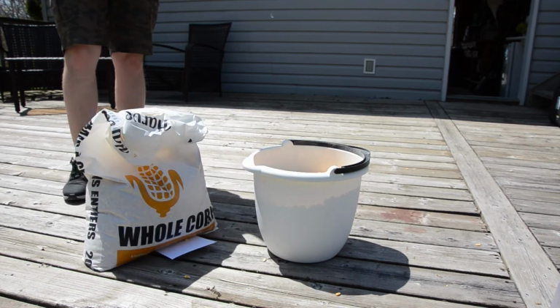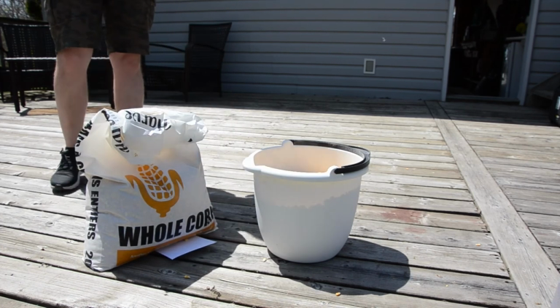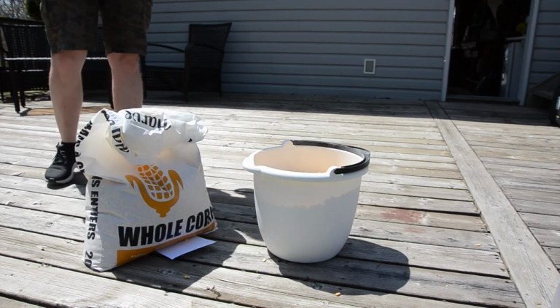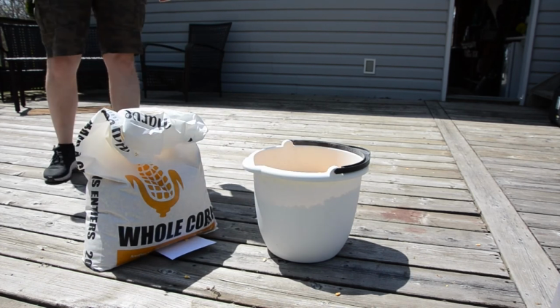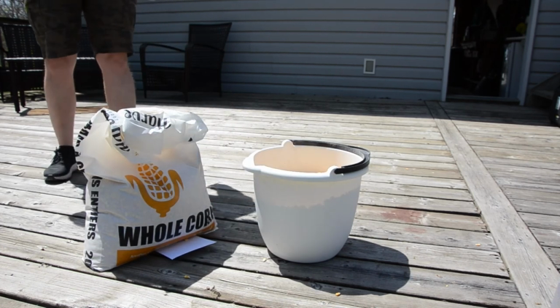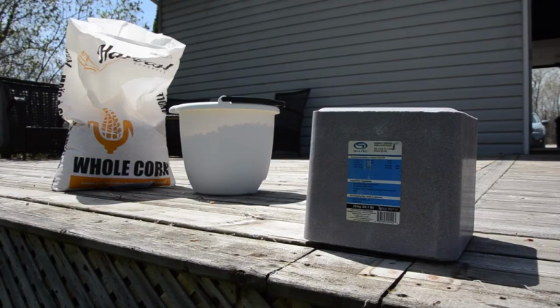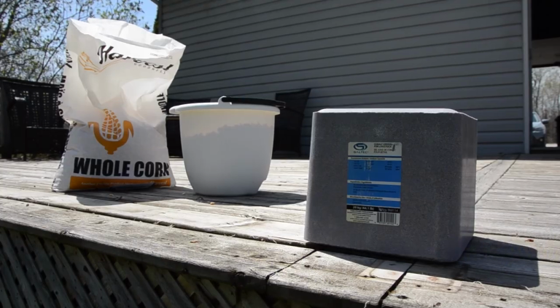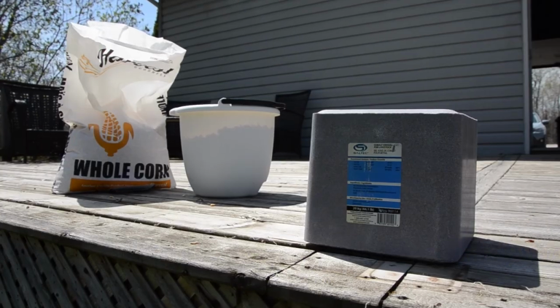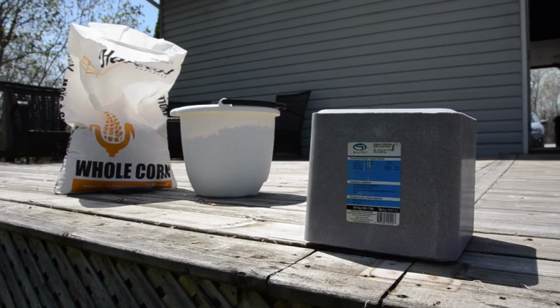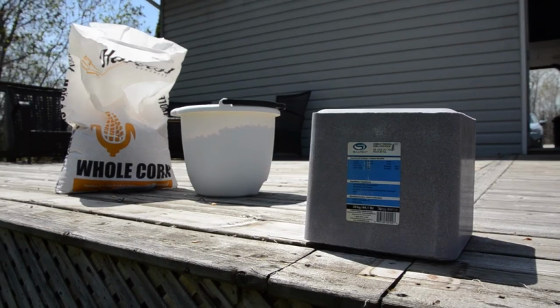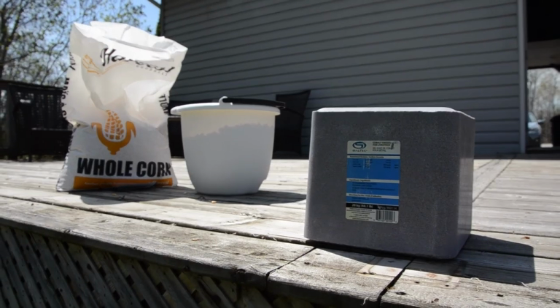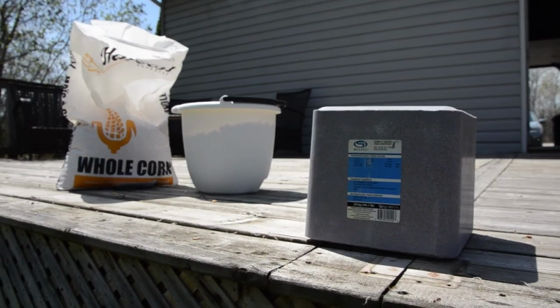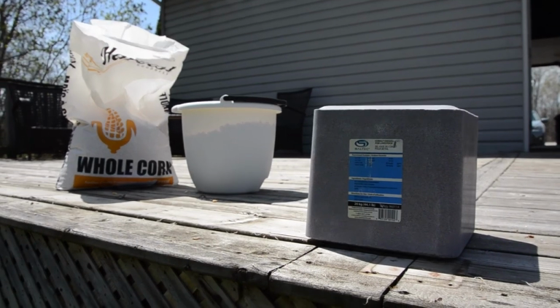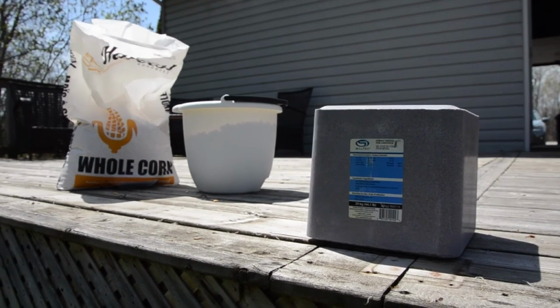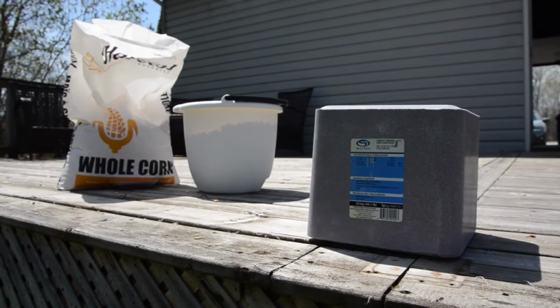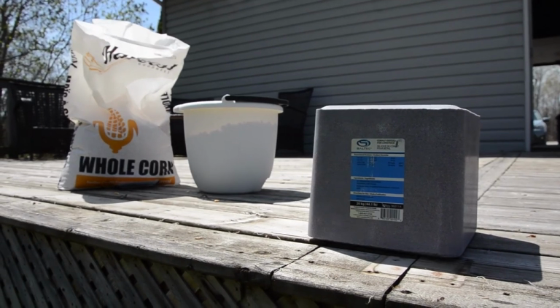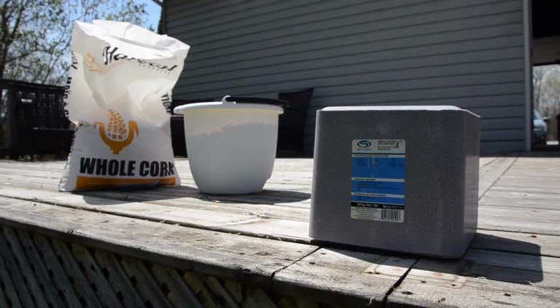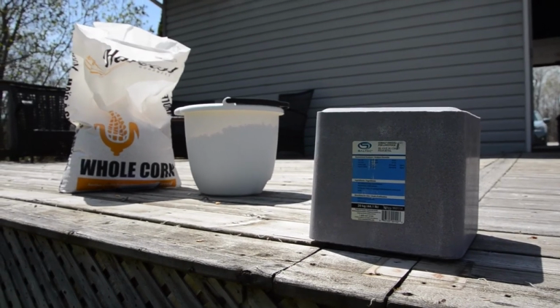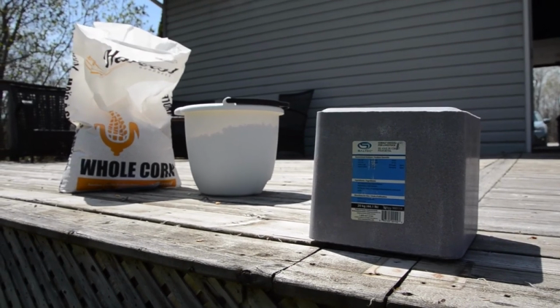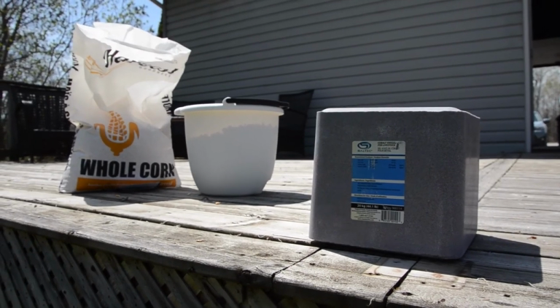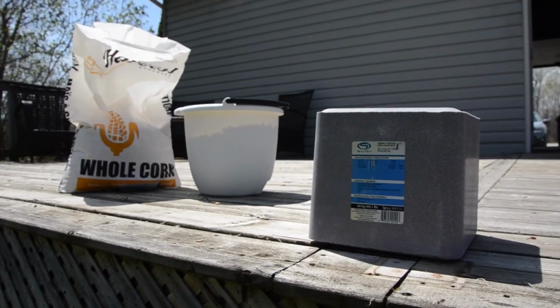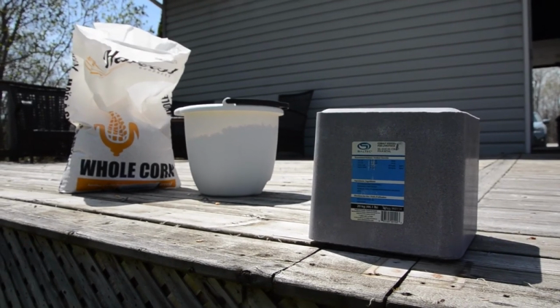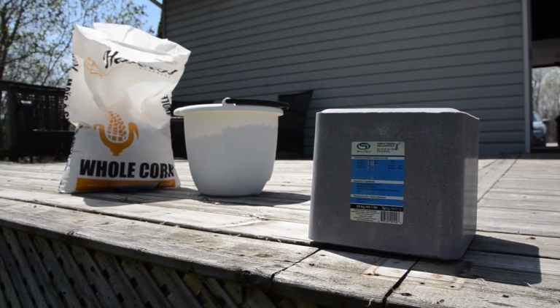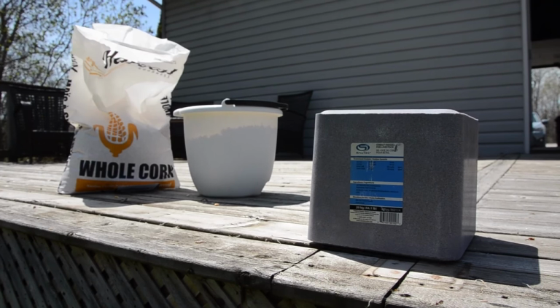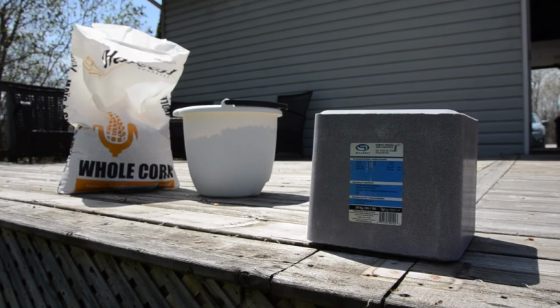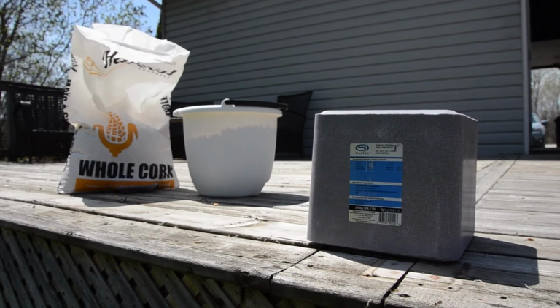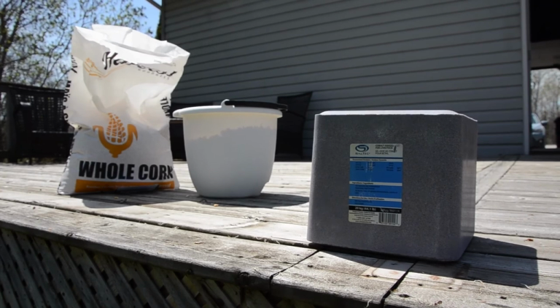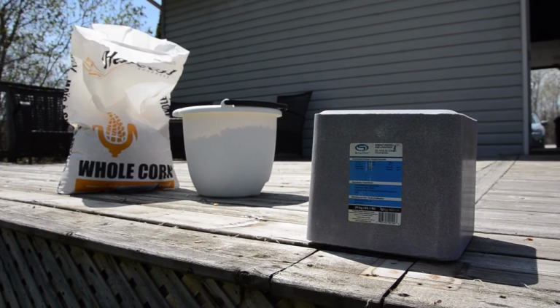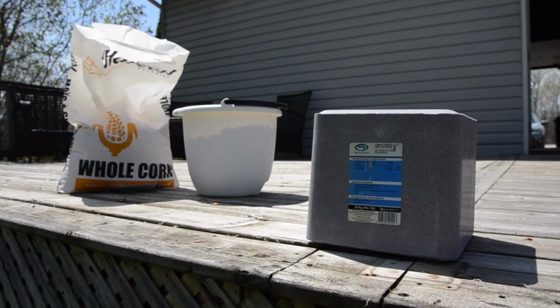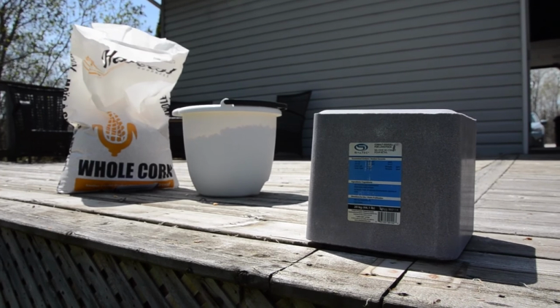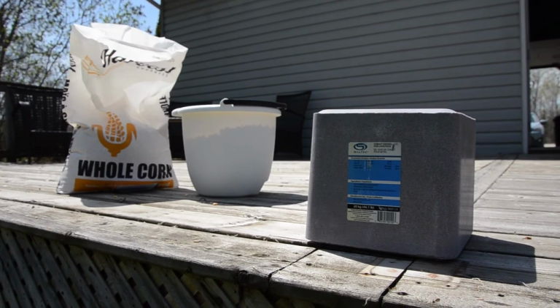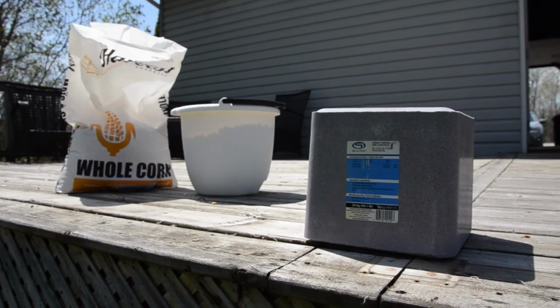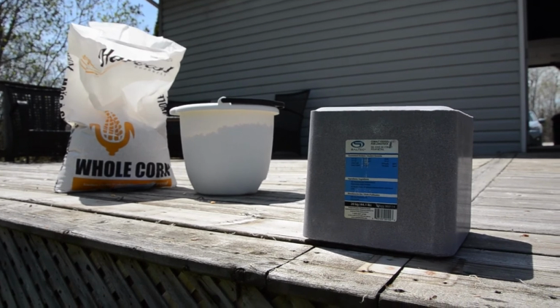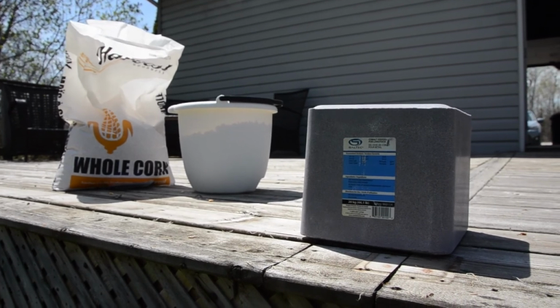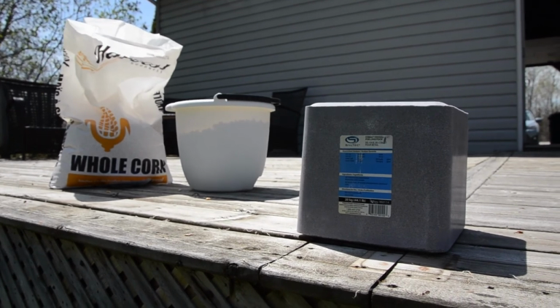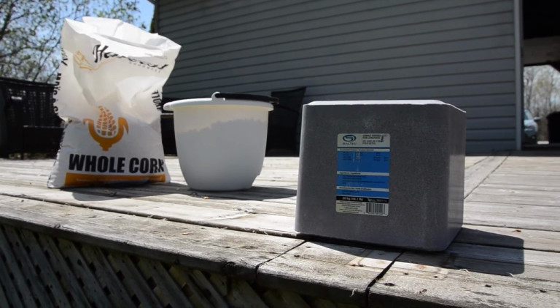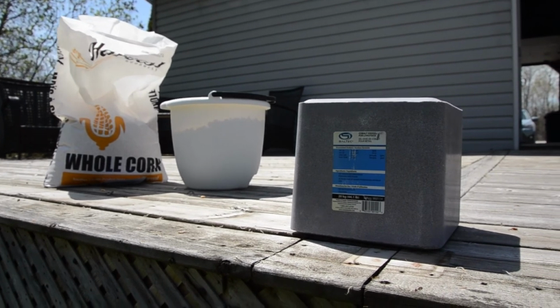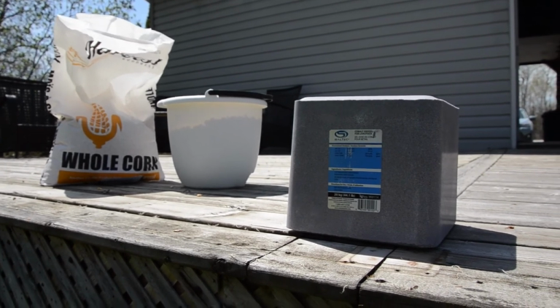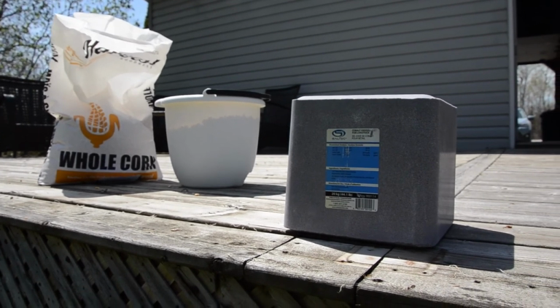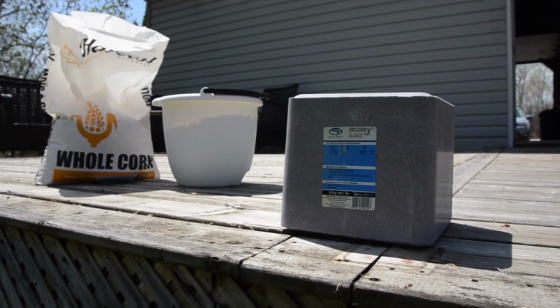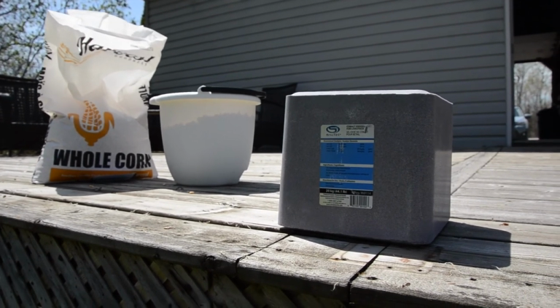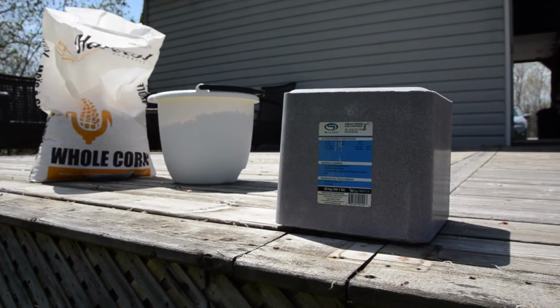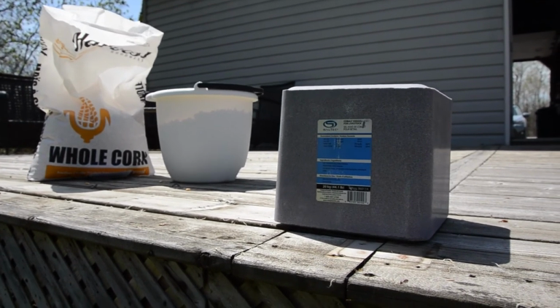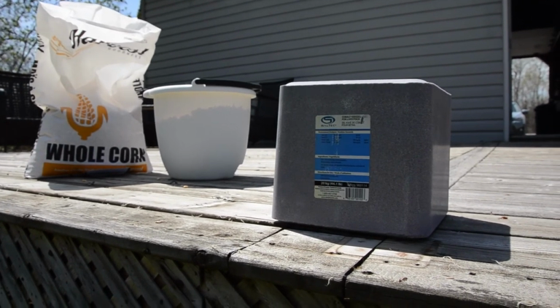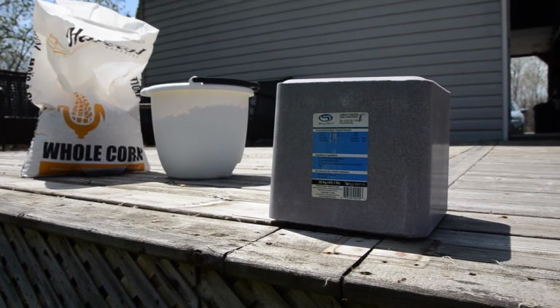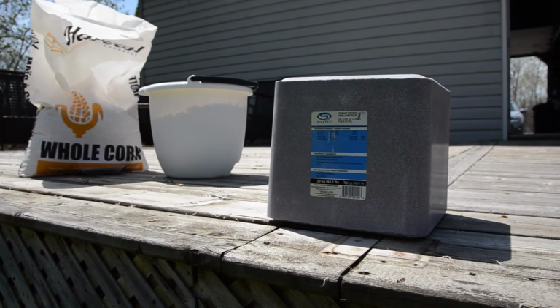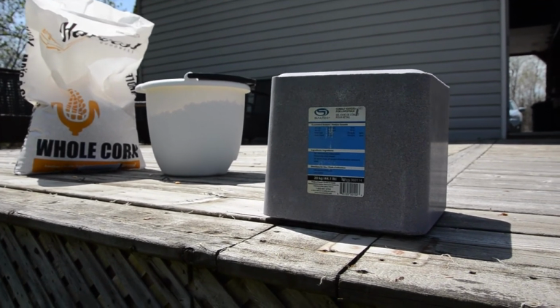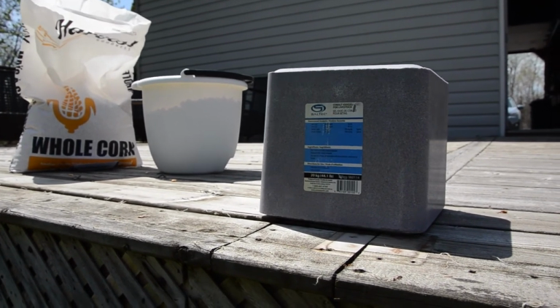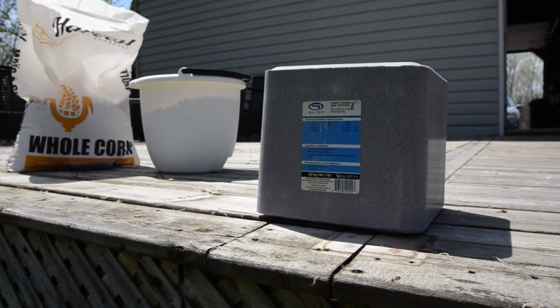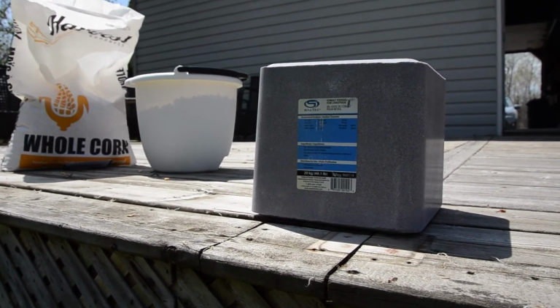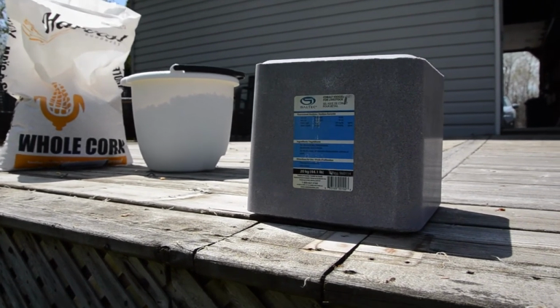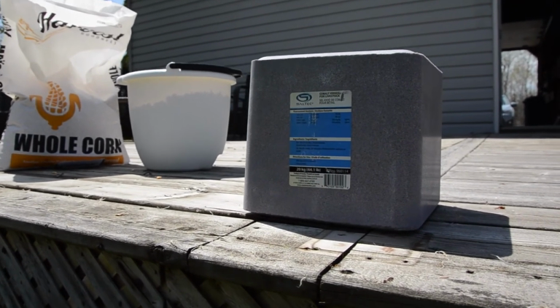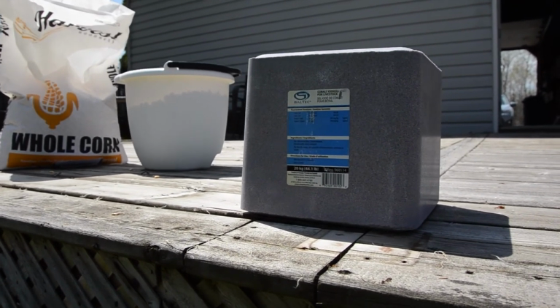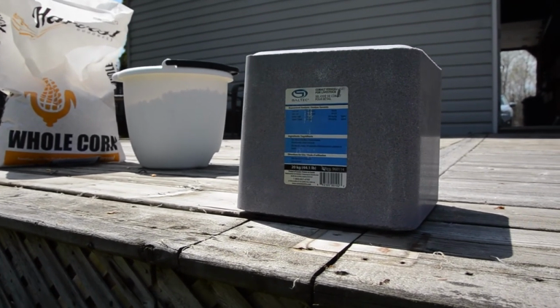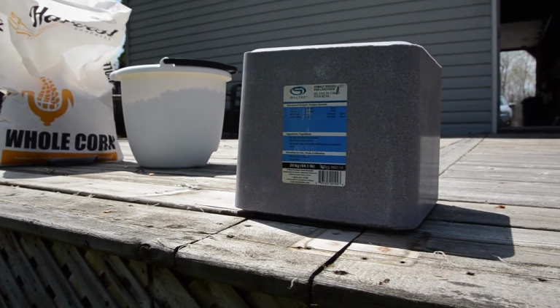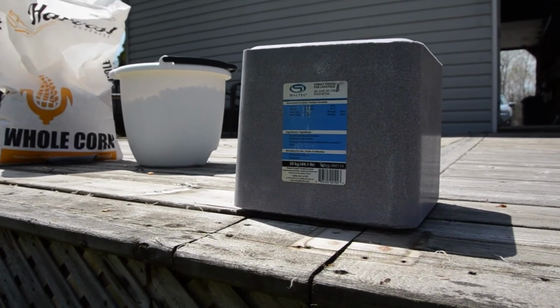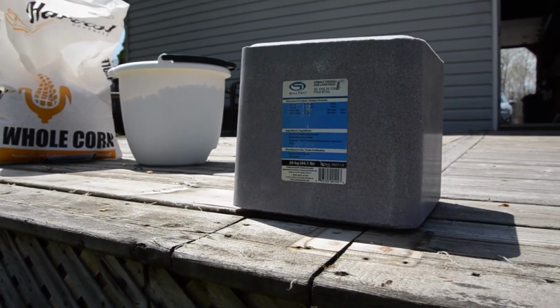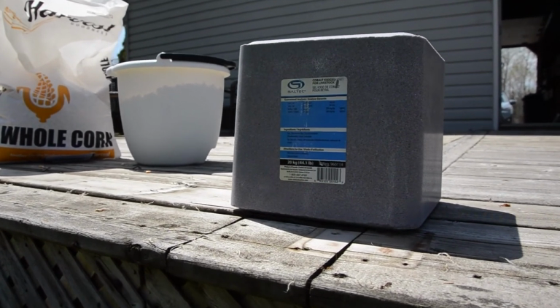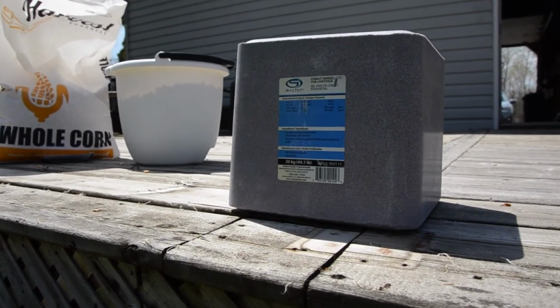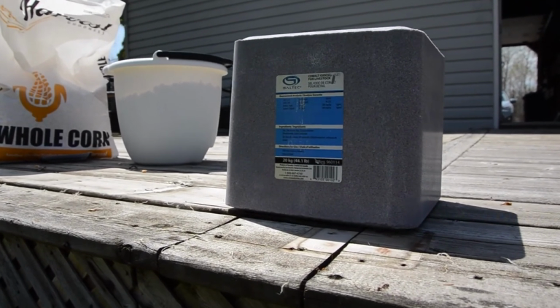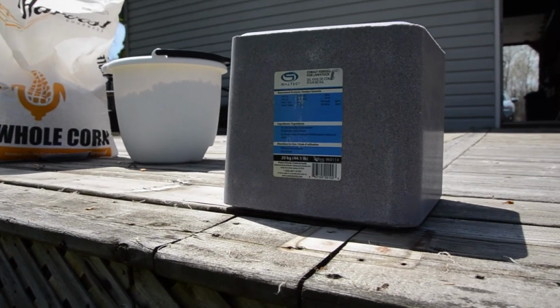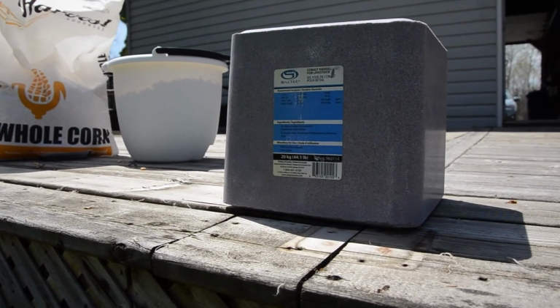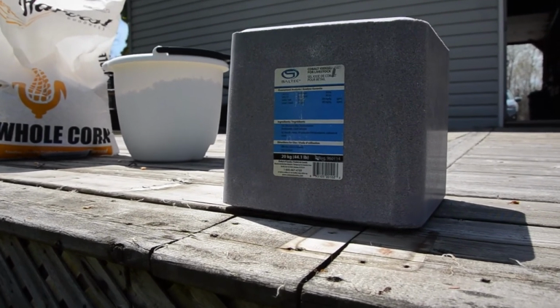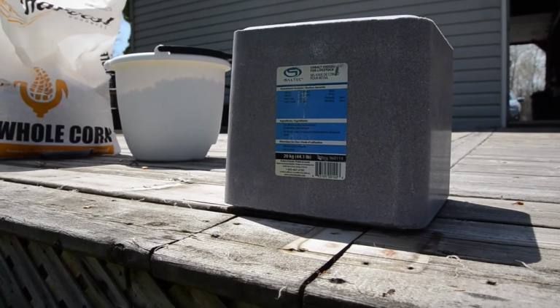Another baiting option for wild pigs is a salt lick. If you're going this route, we recommend using a blue cobalt salt block.